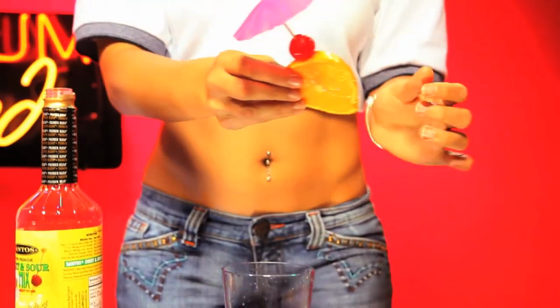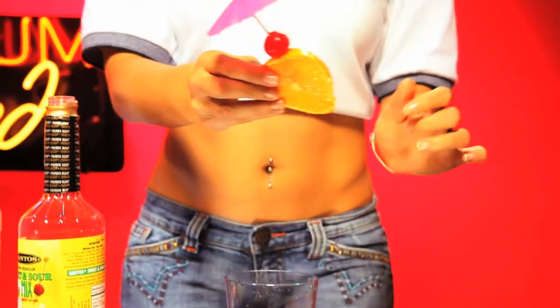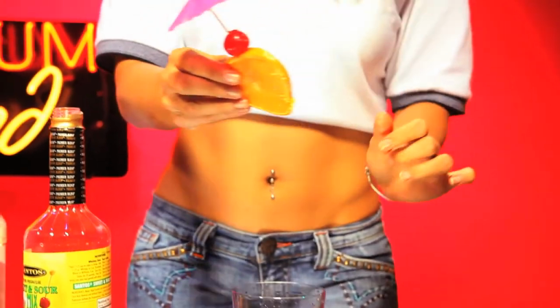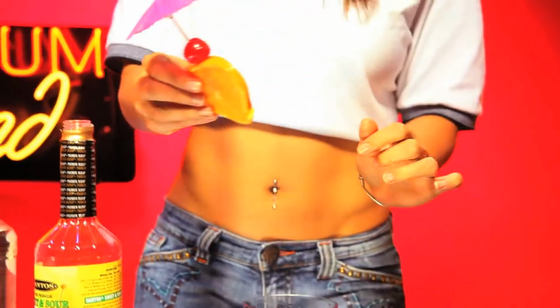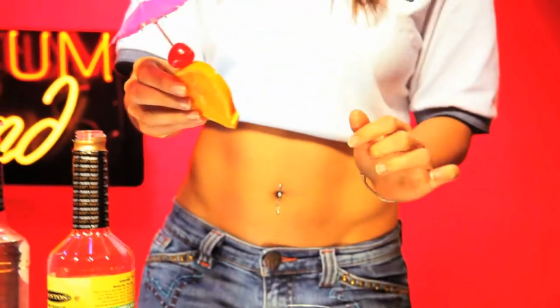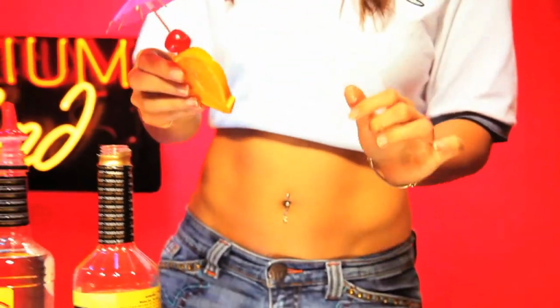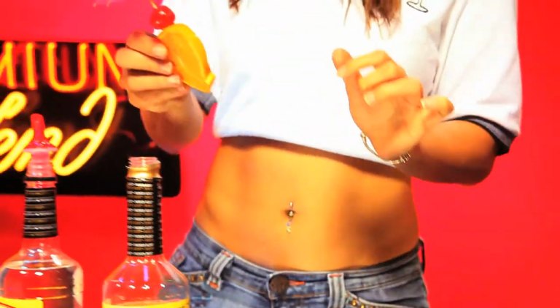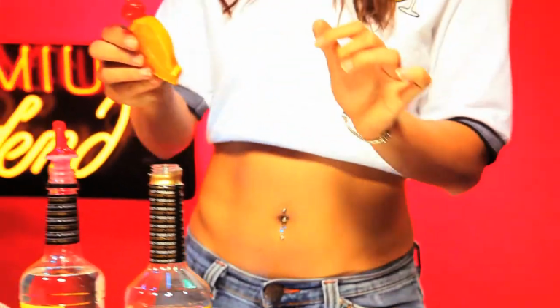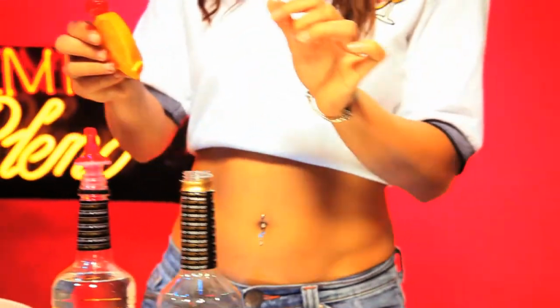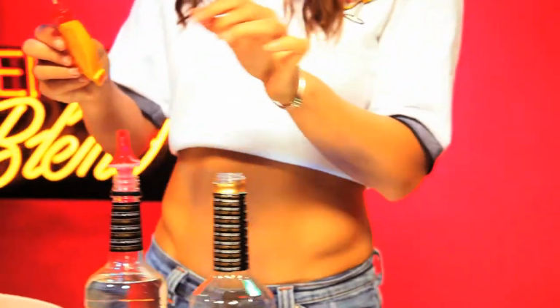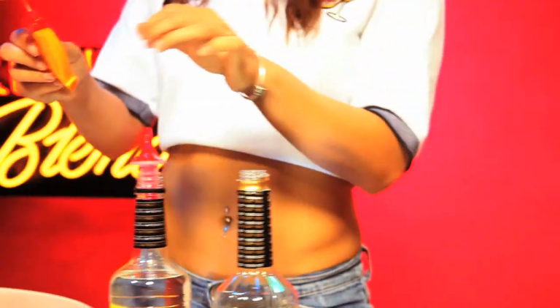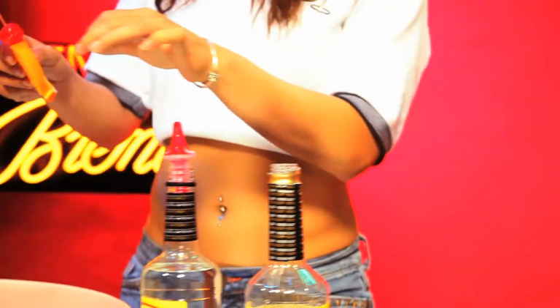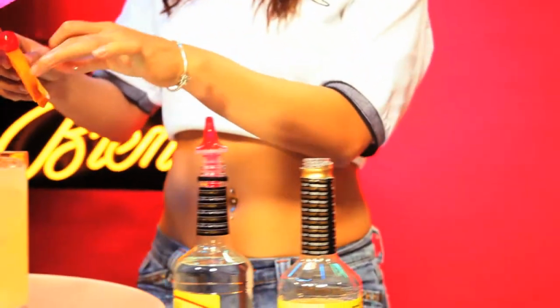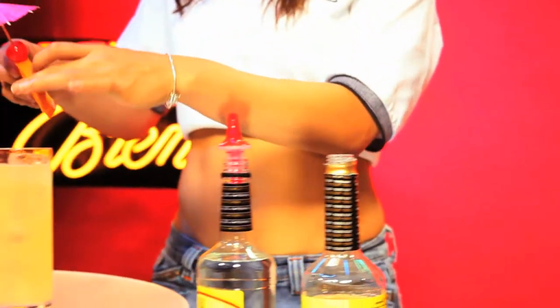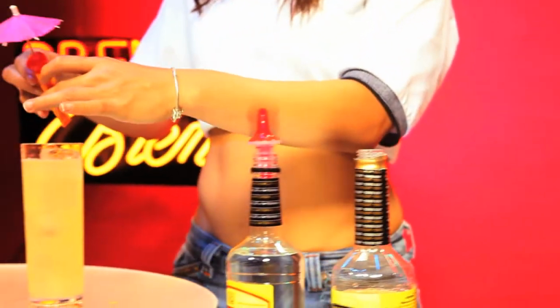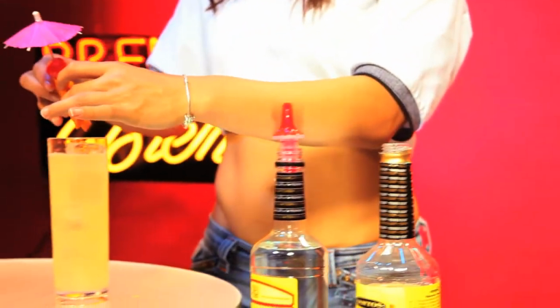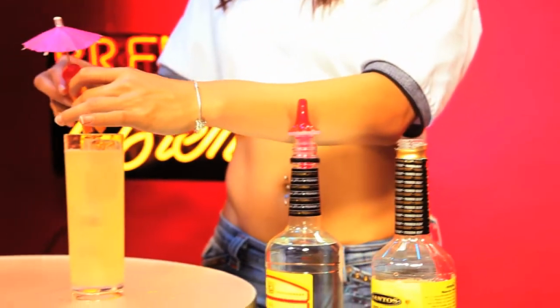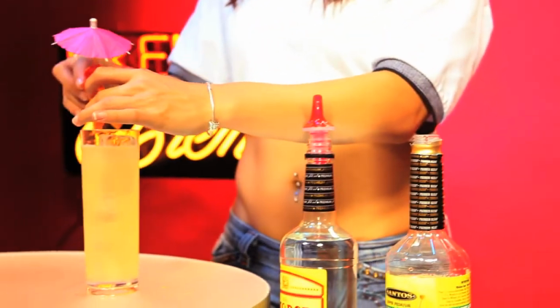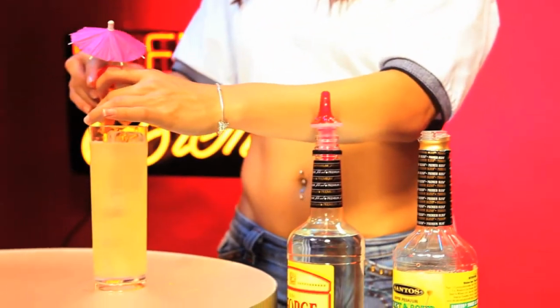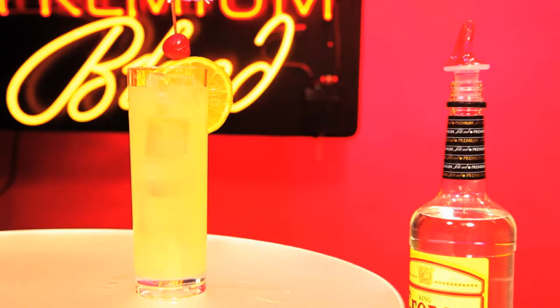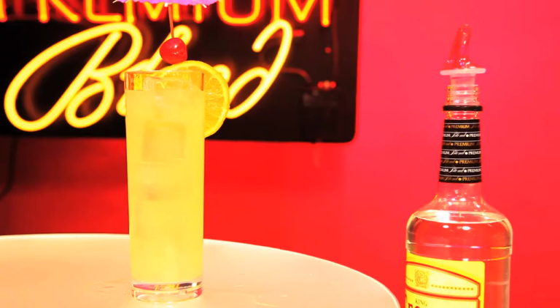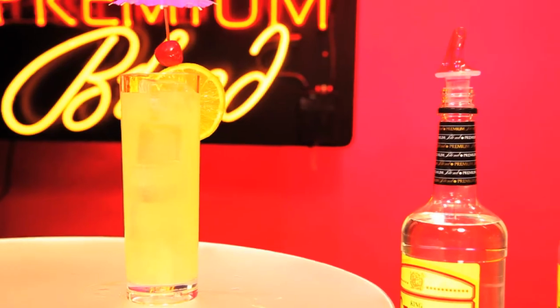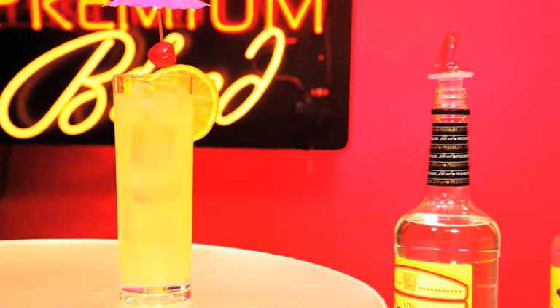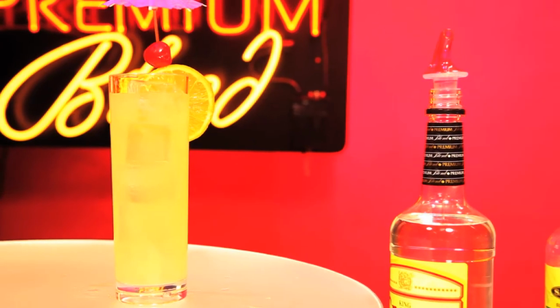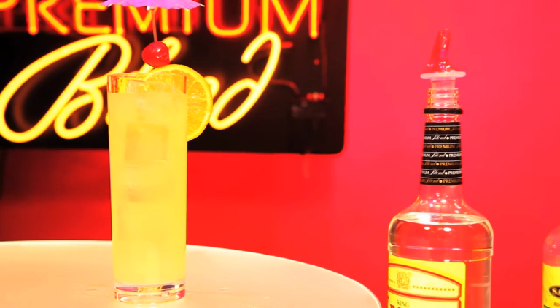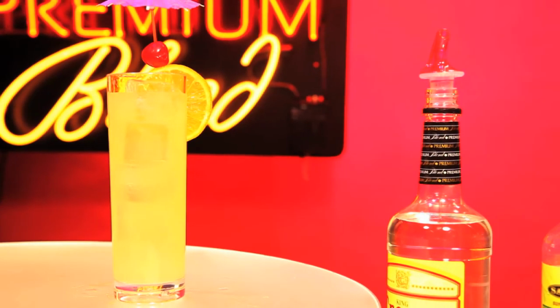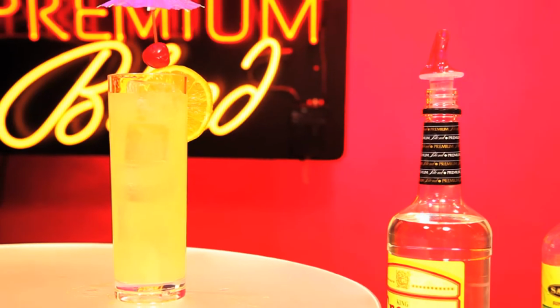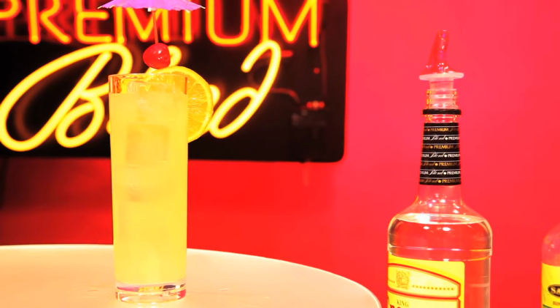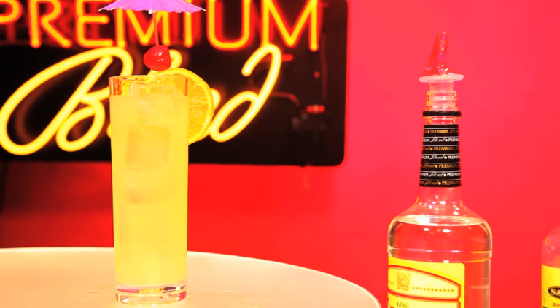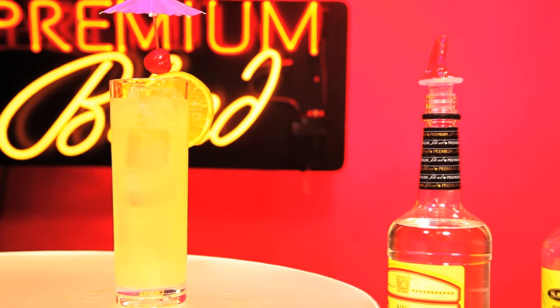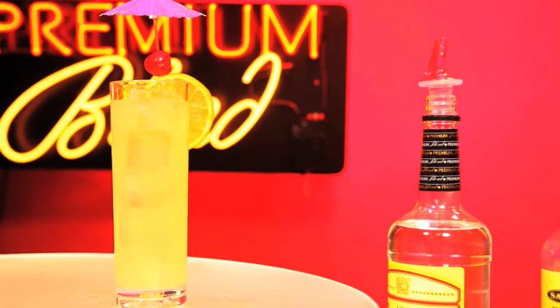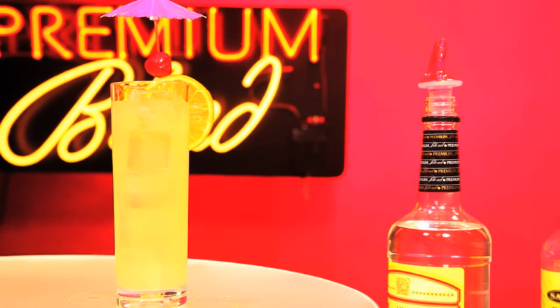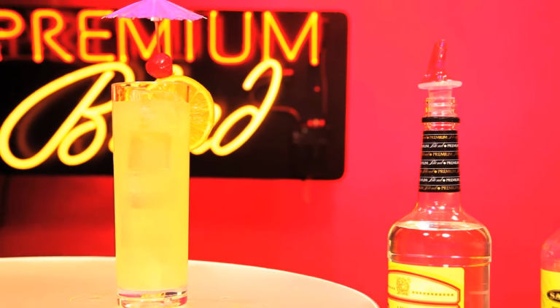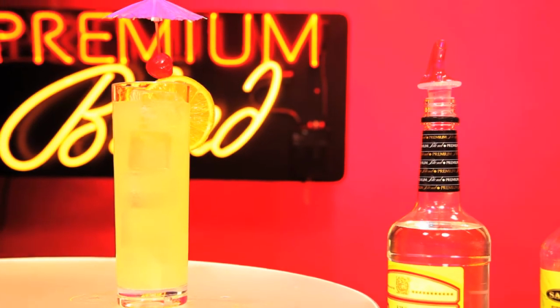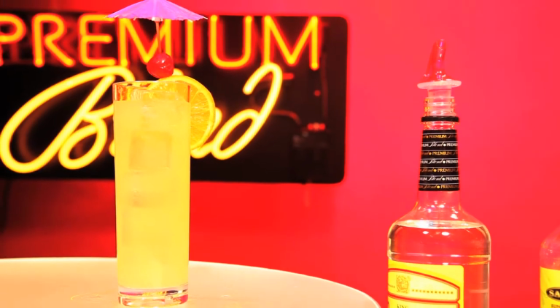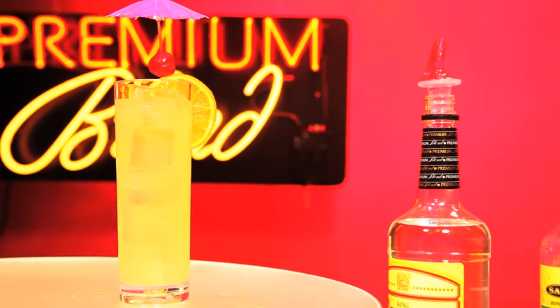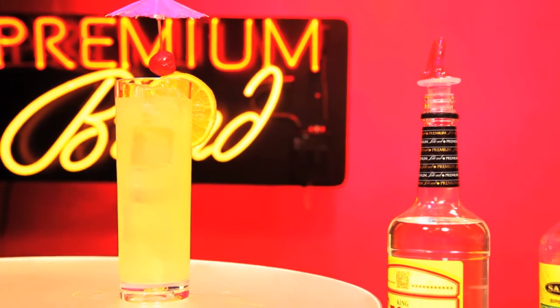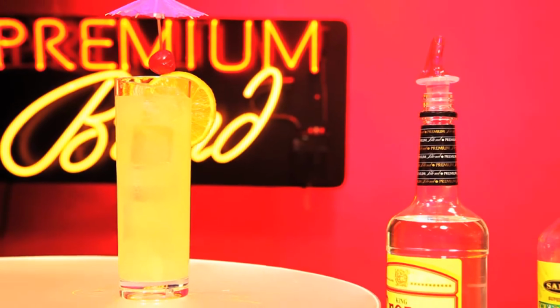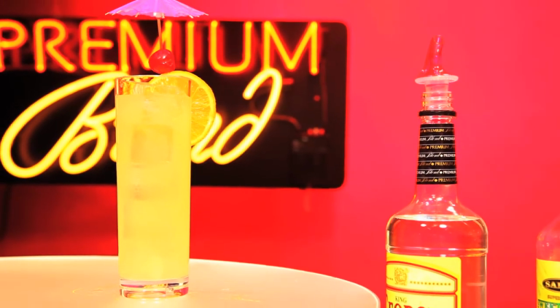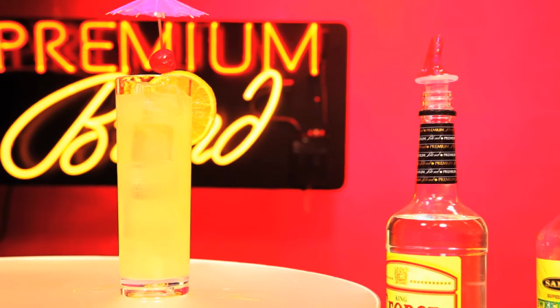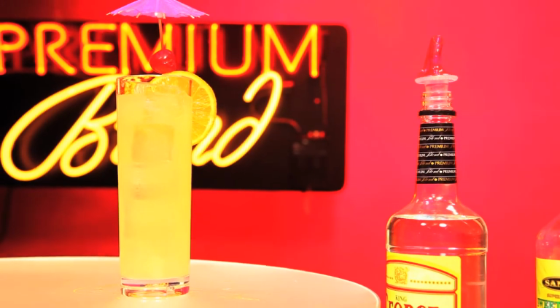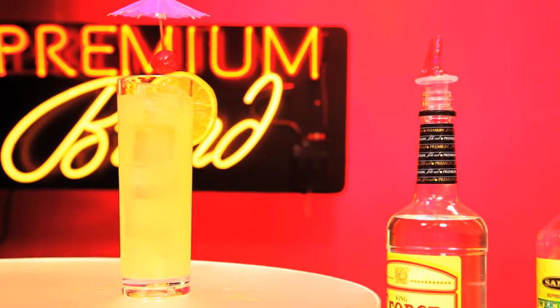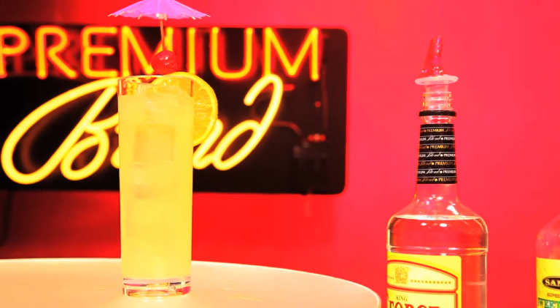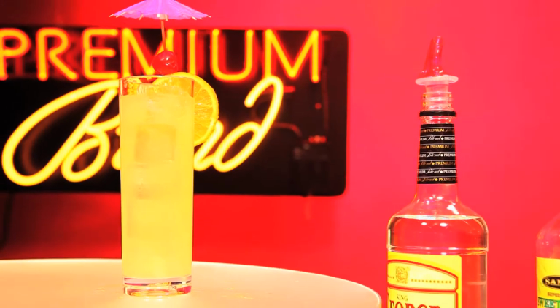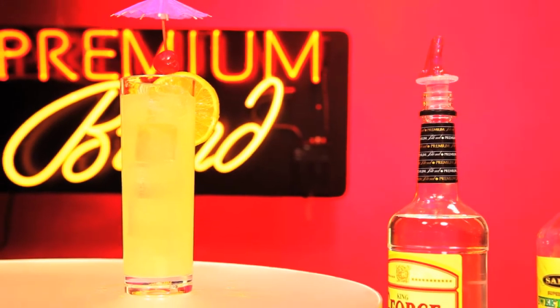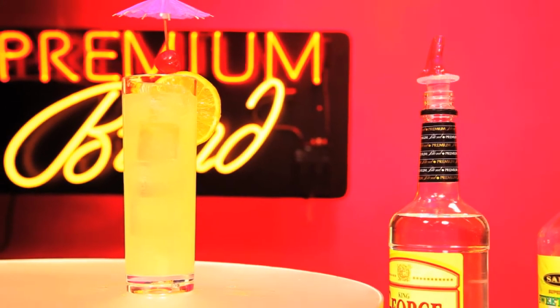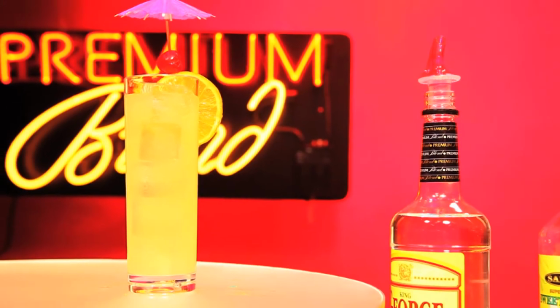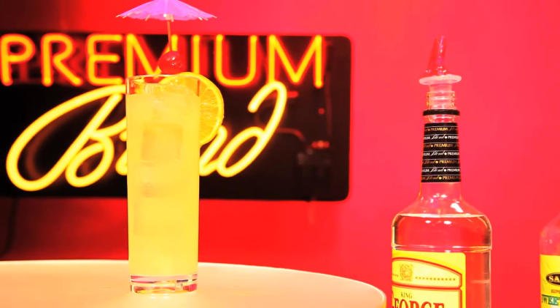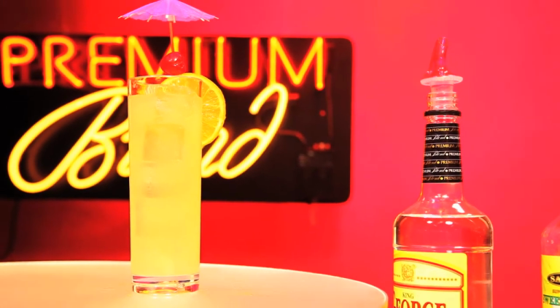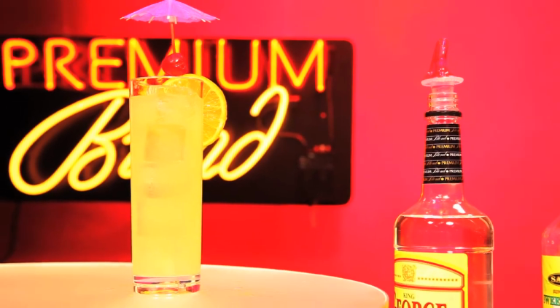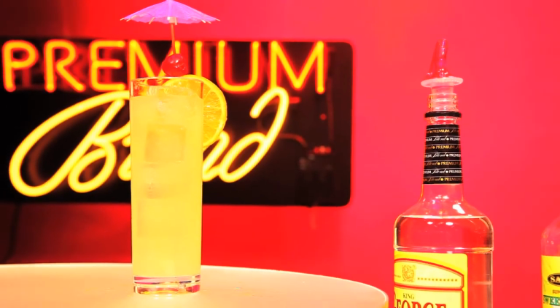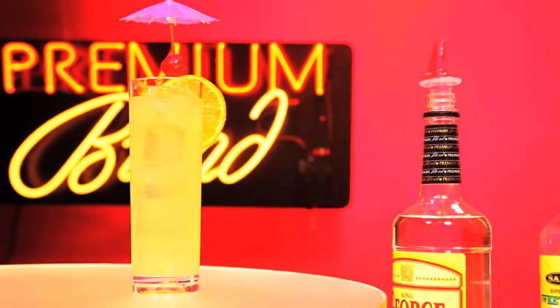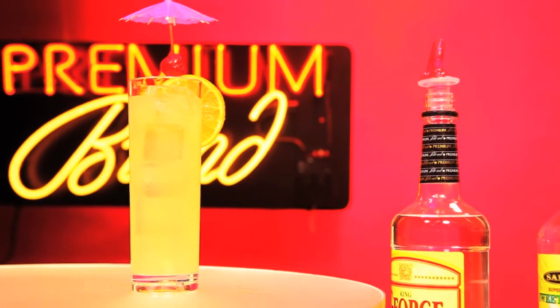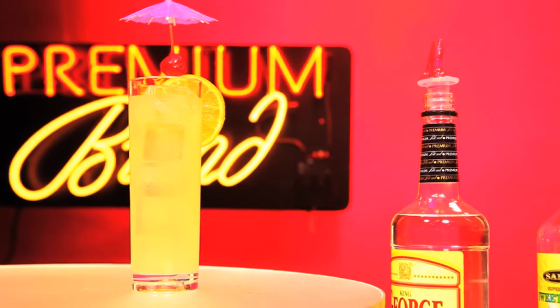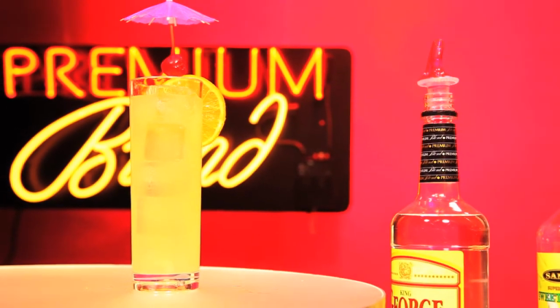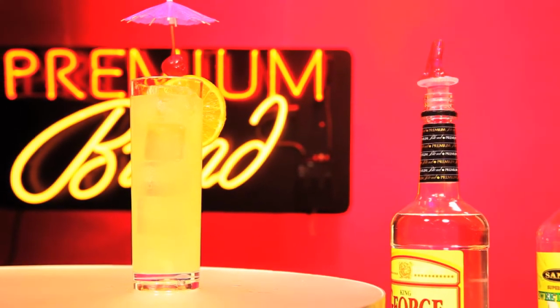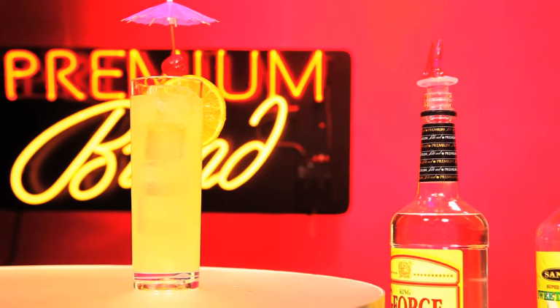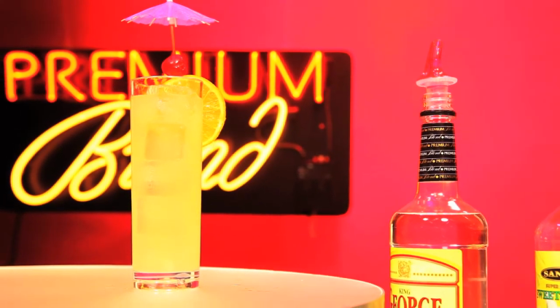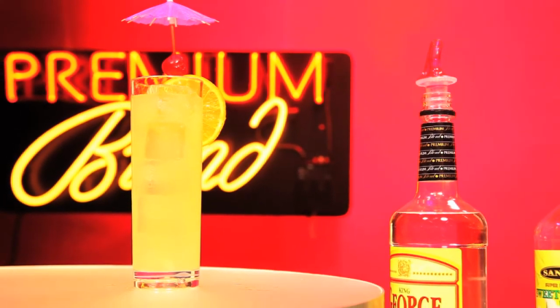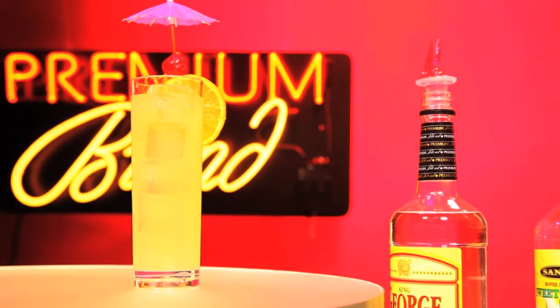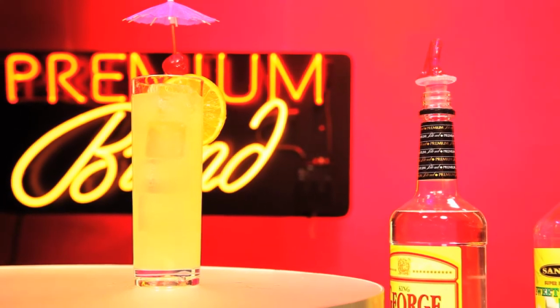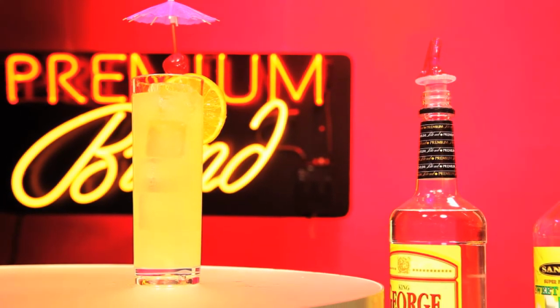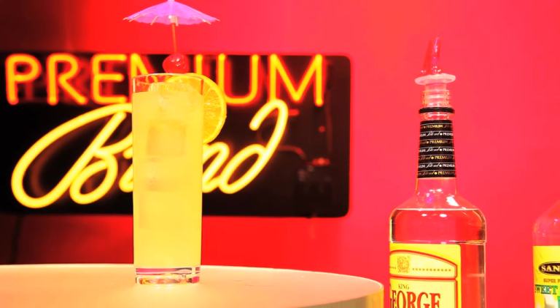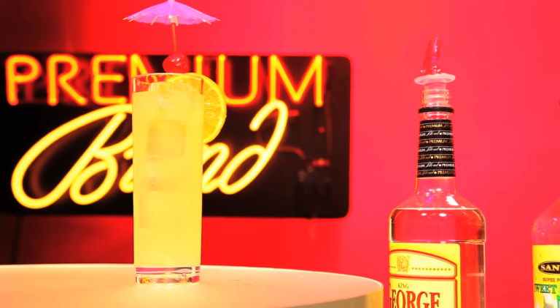And you're ready to go. The easiest way to prepare a perfect Tom Collins every time, with unique flavors of premium blend.